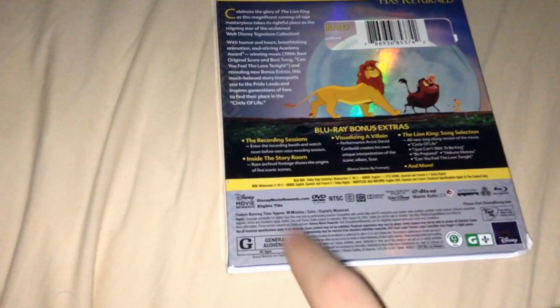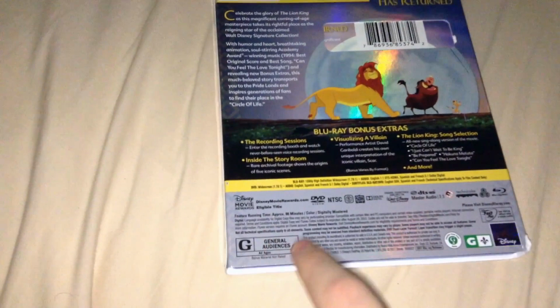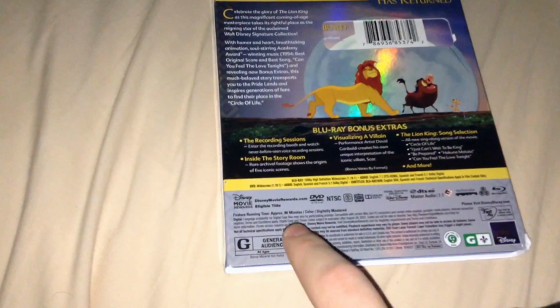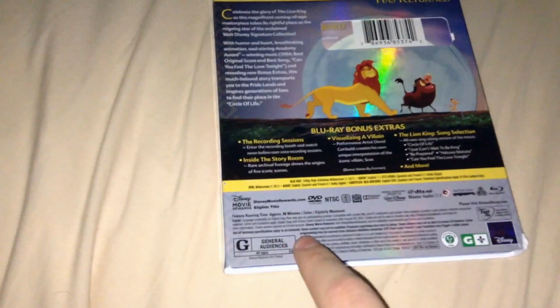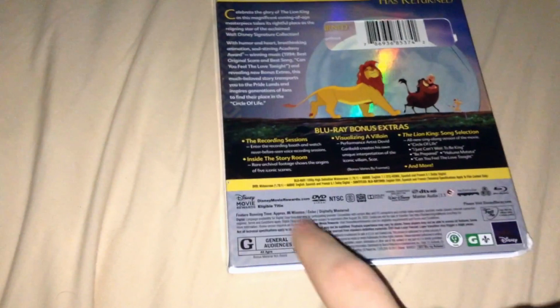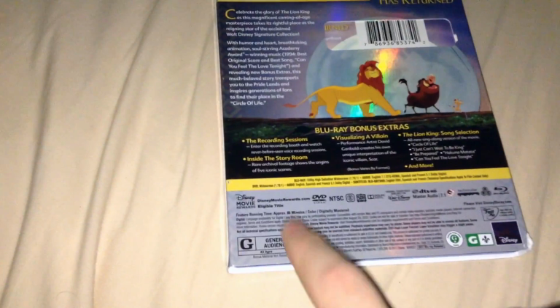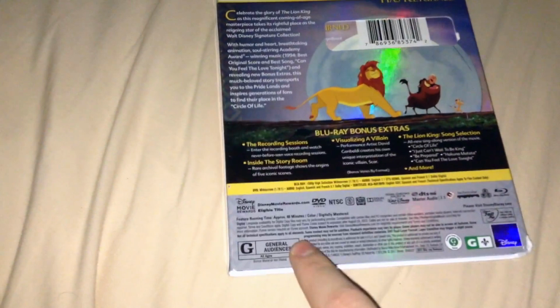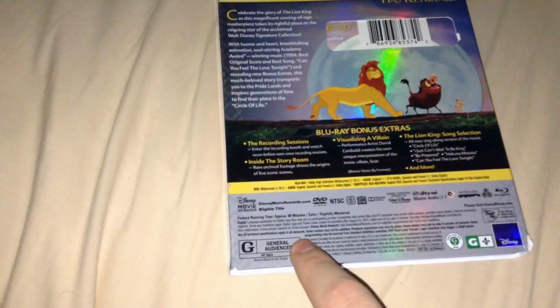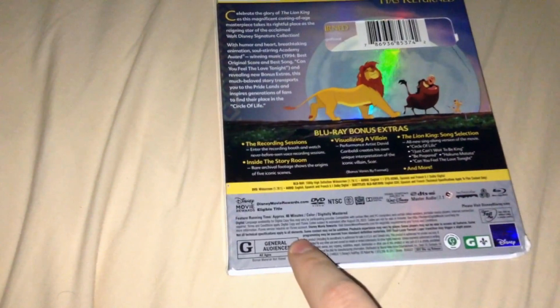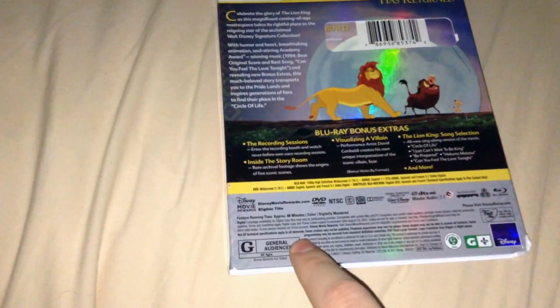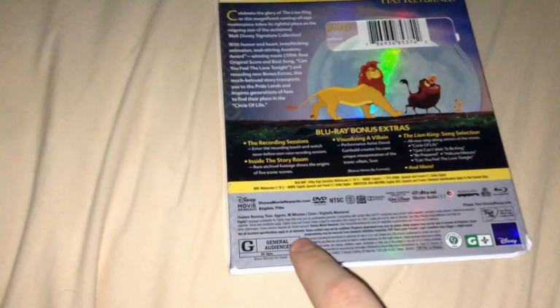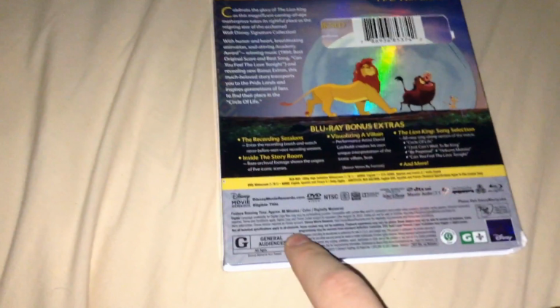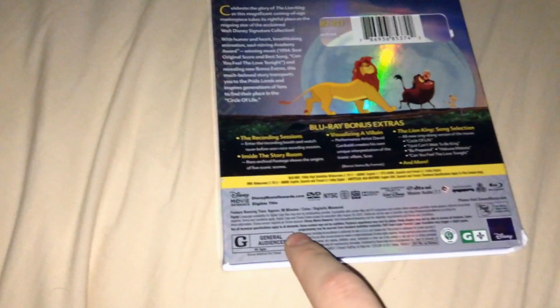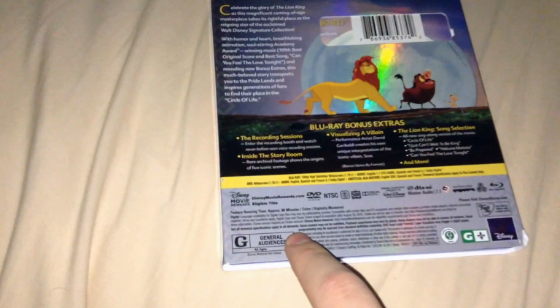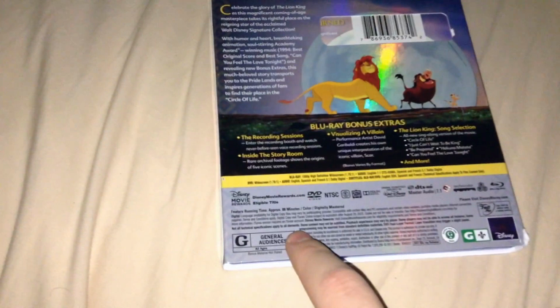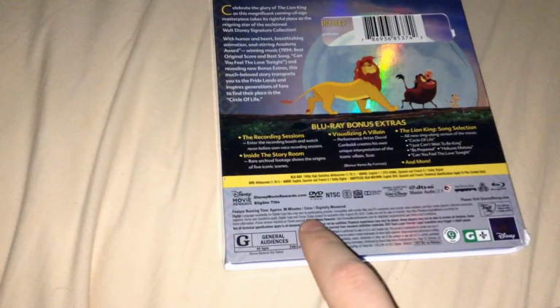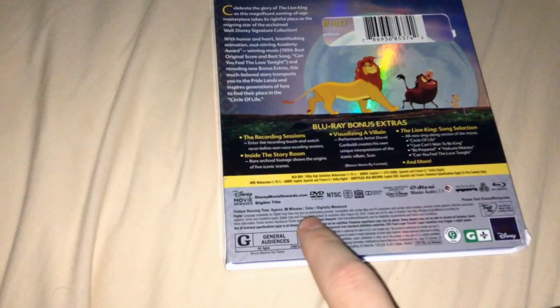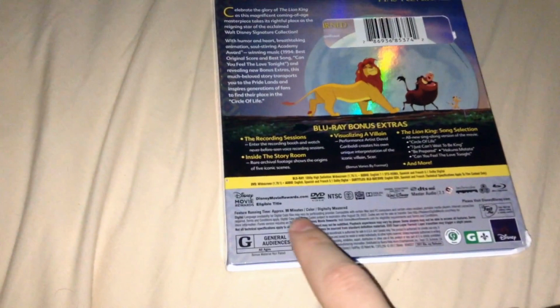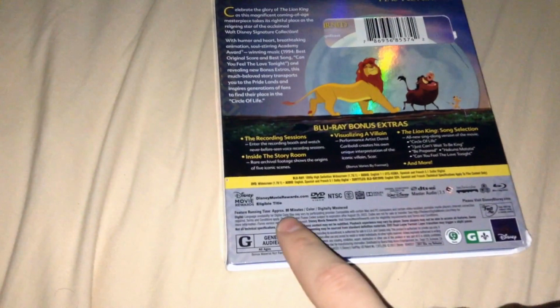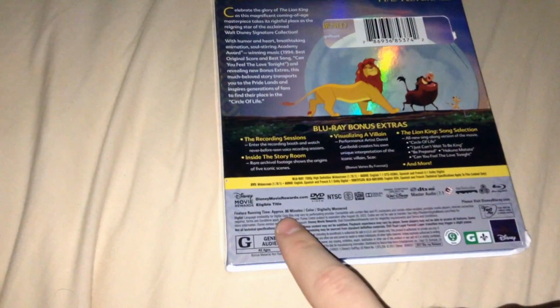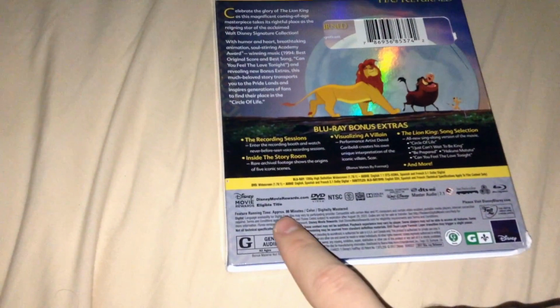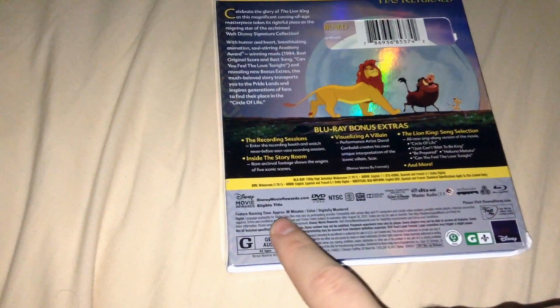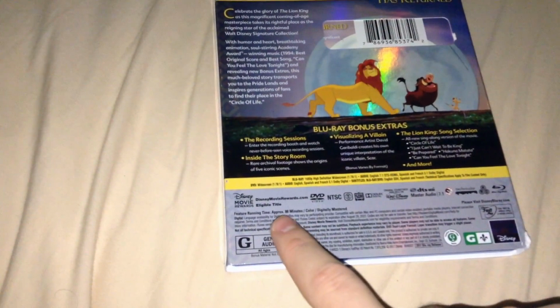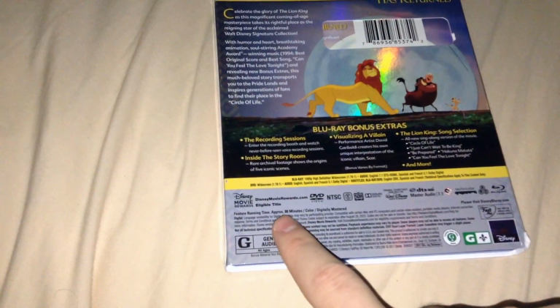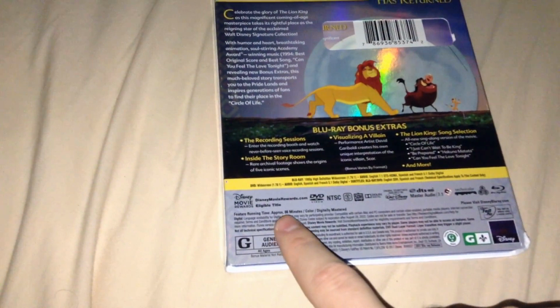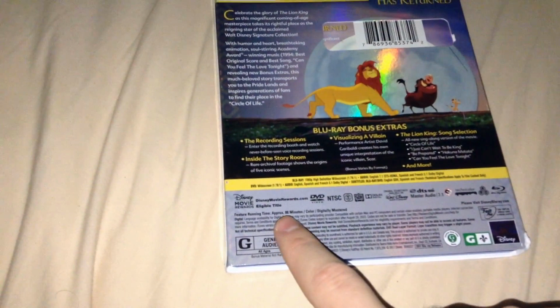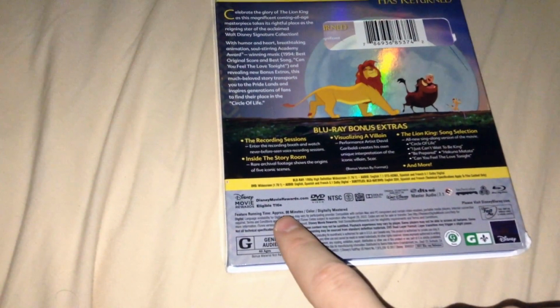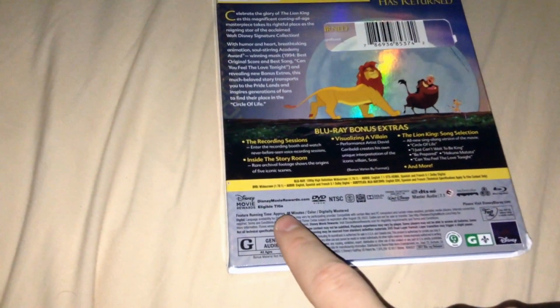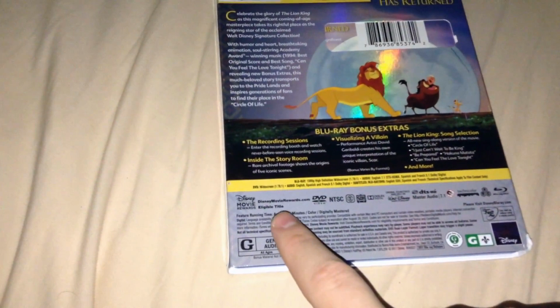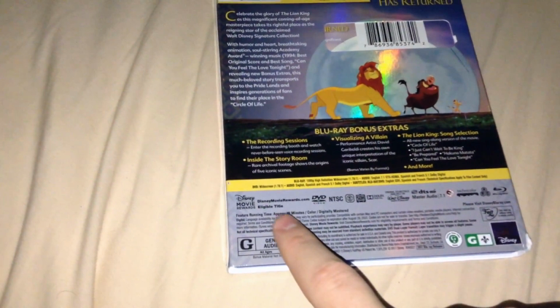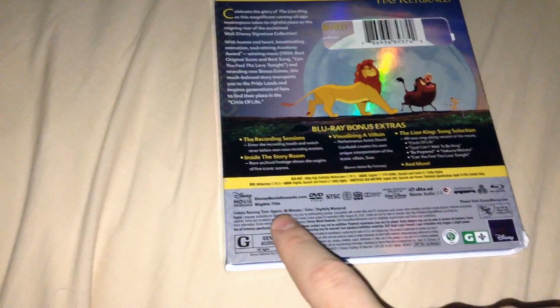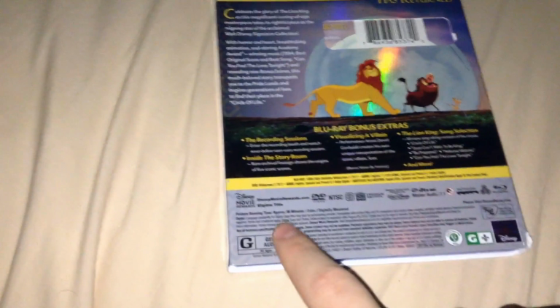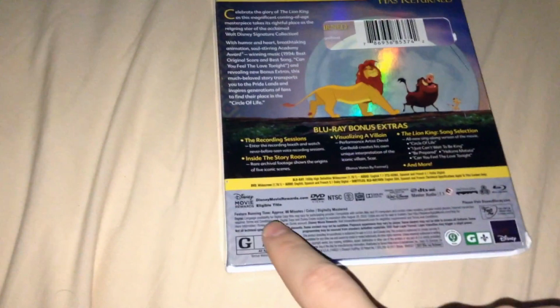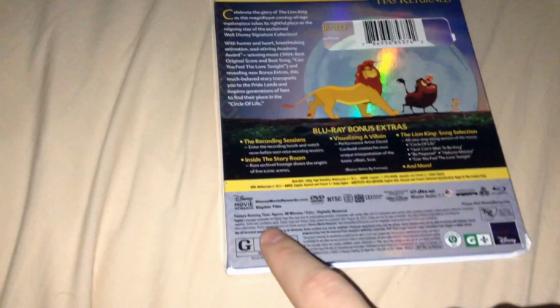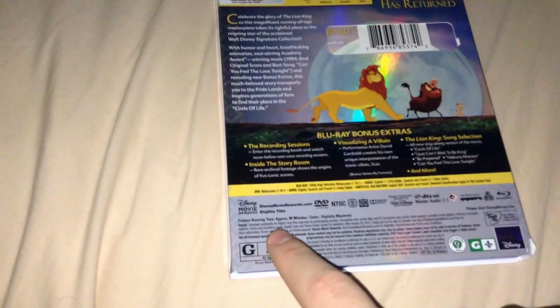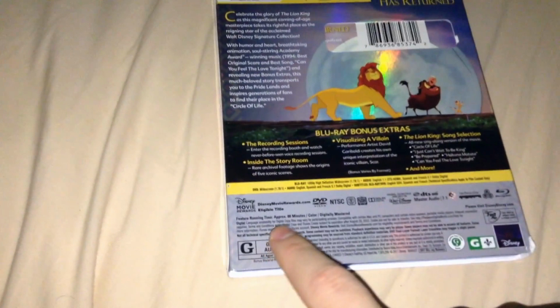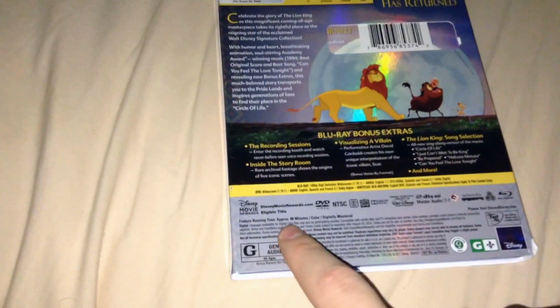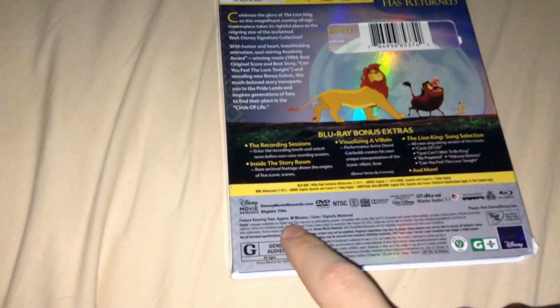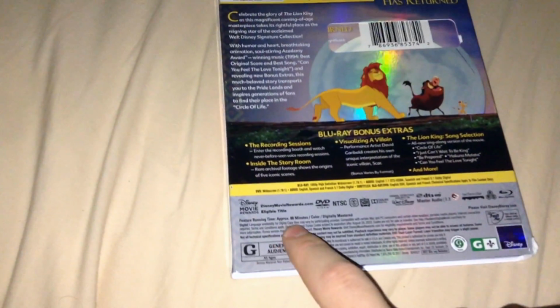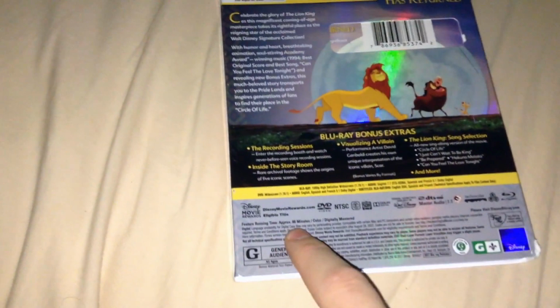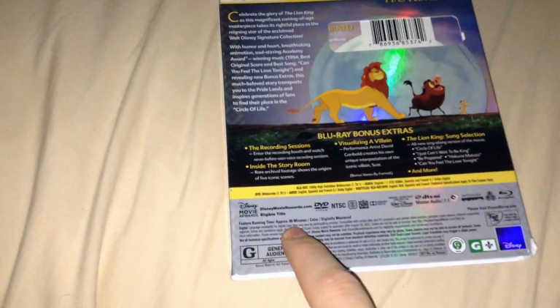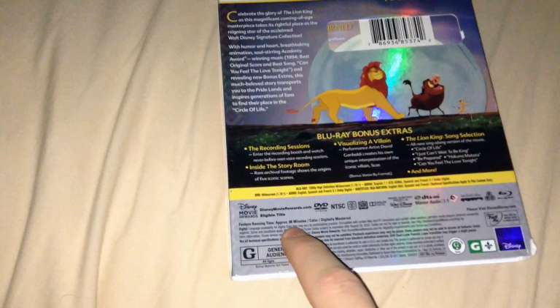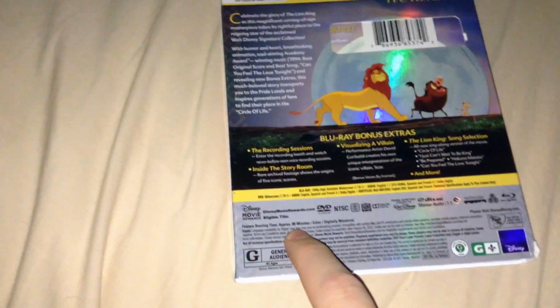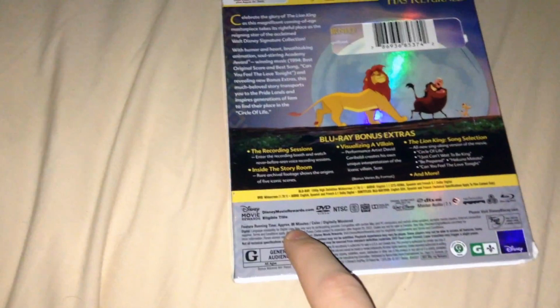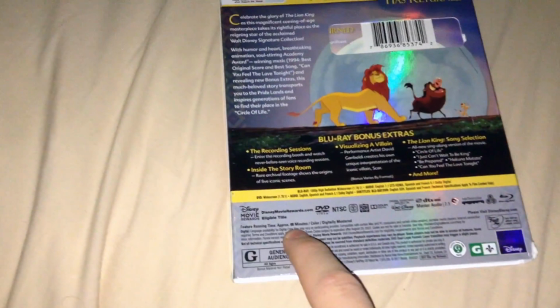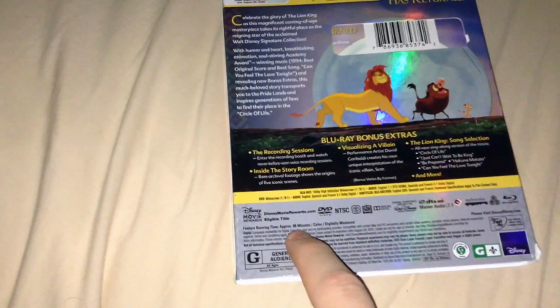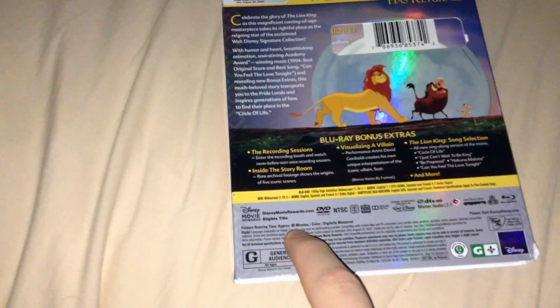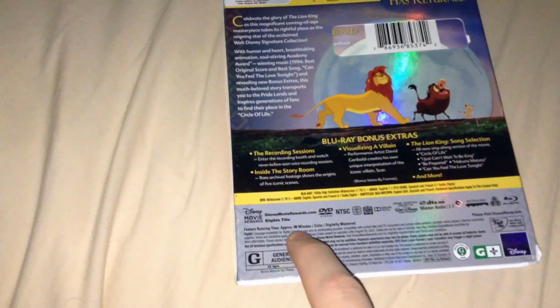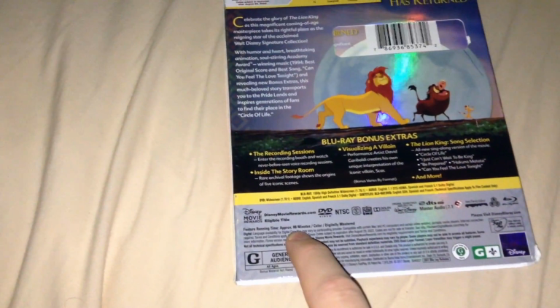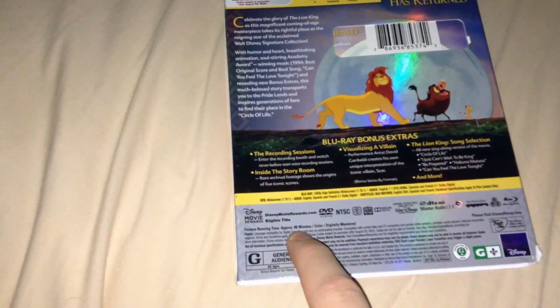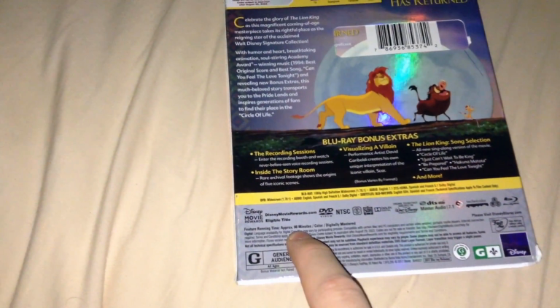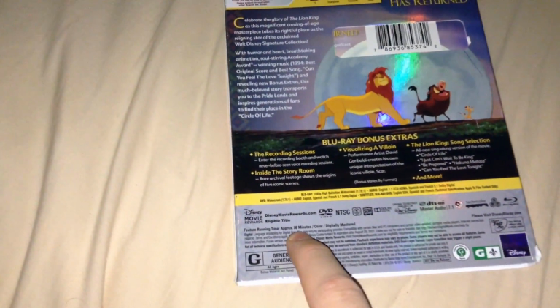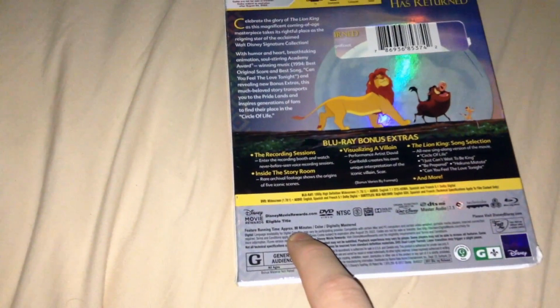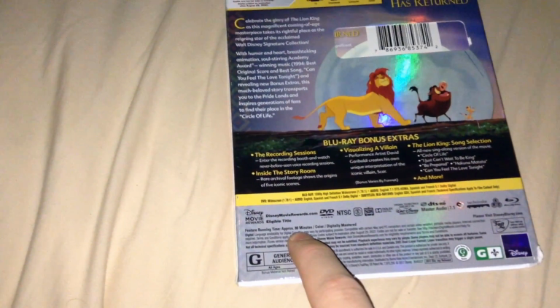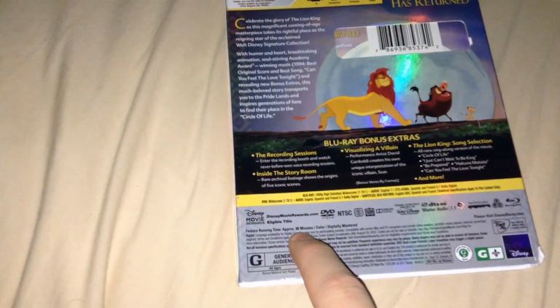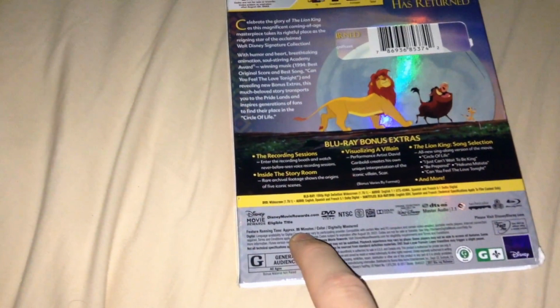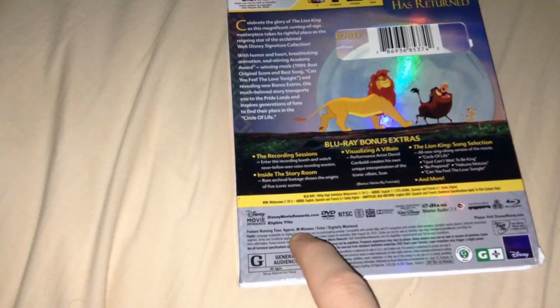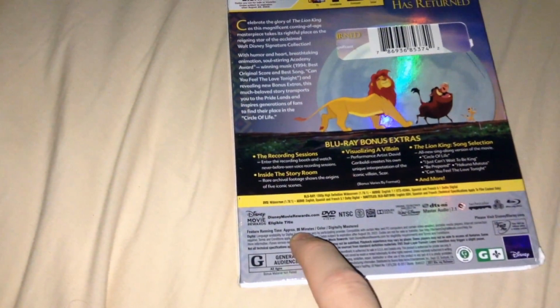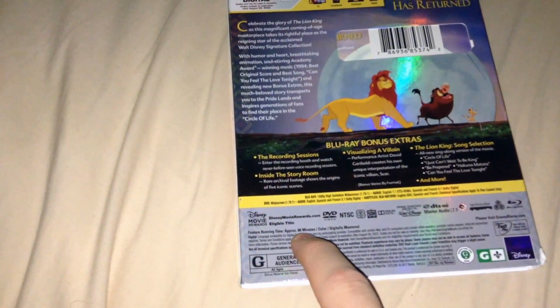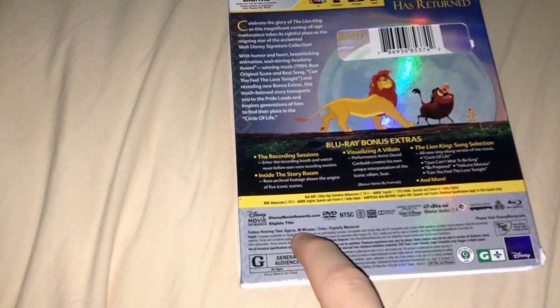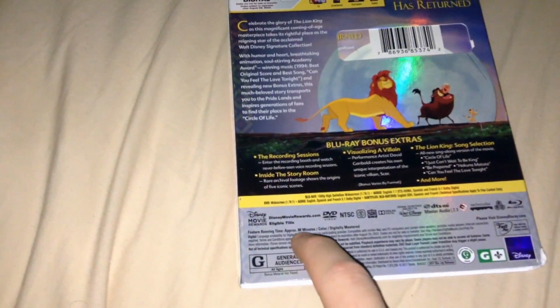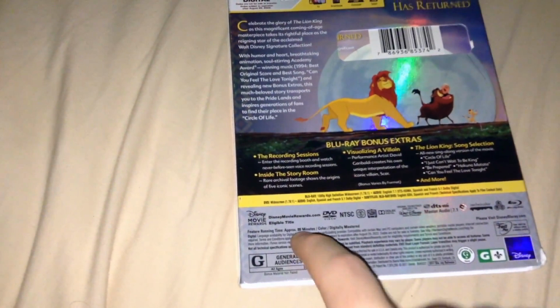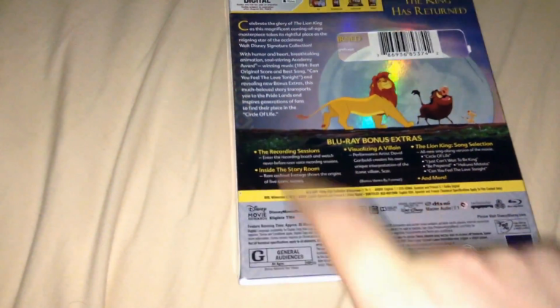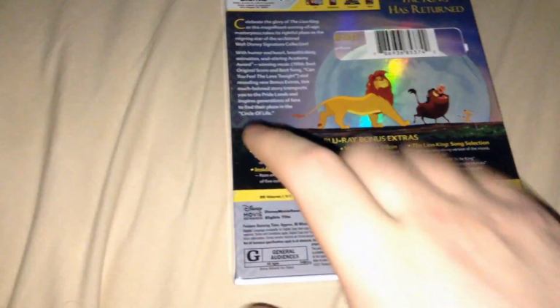I'm pretty sure it would be rated PG today, but that was the 90s for you. The film is about 88 minutes.